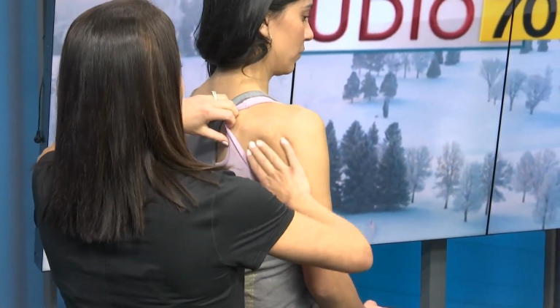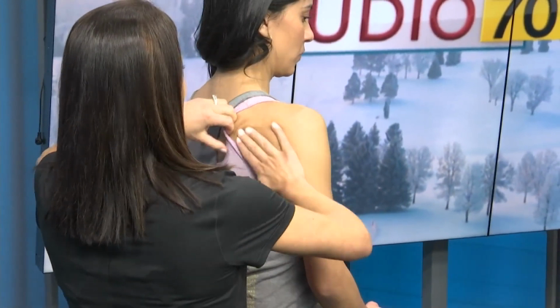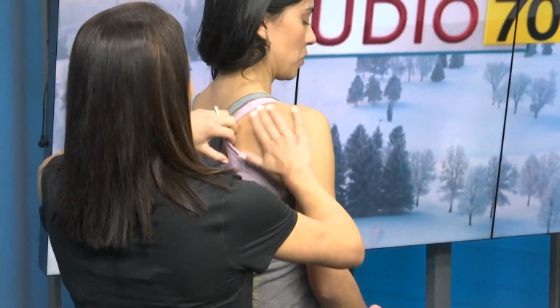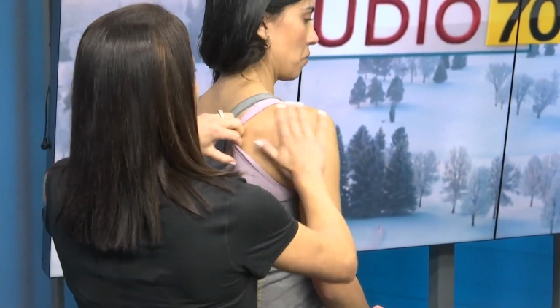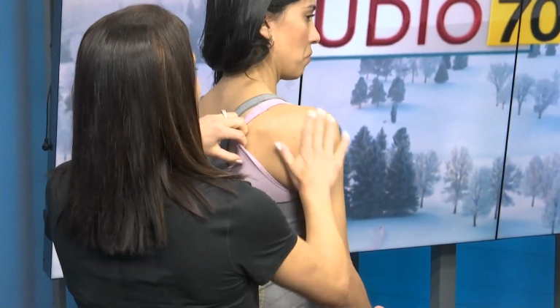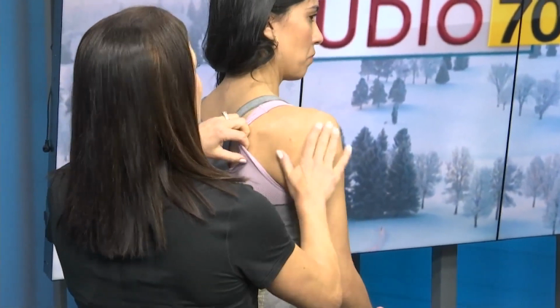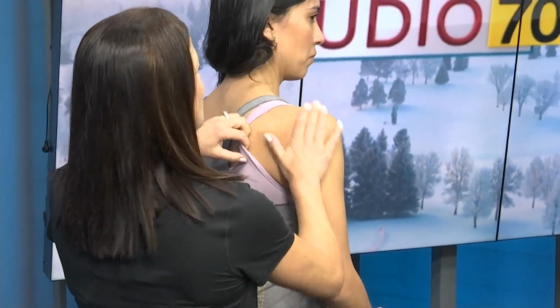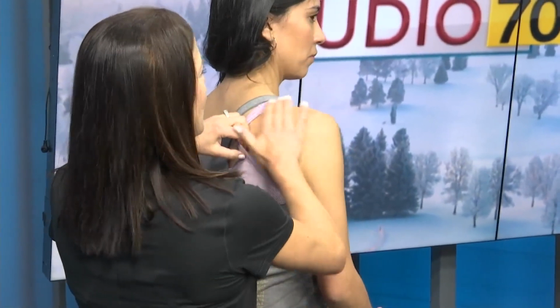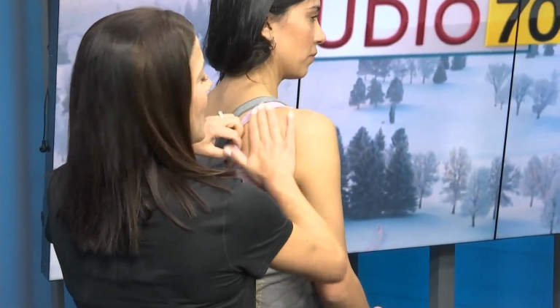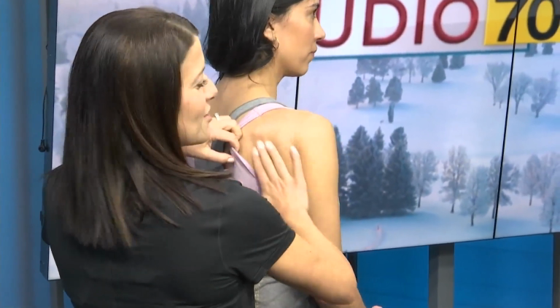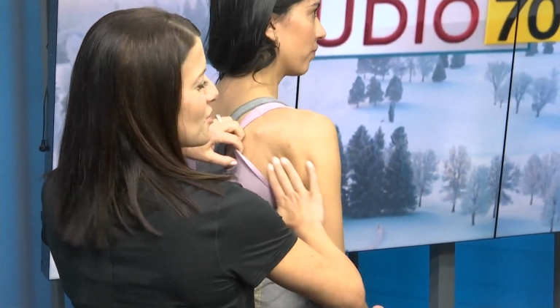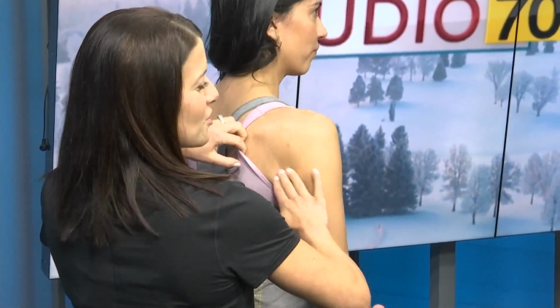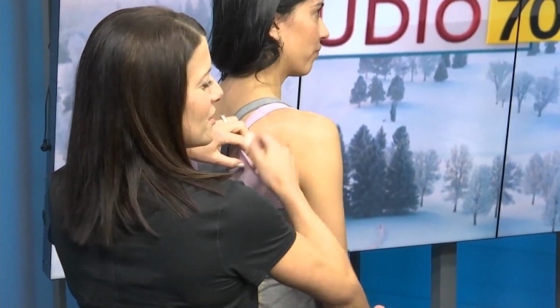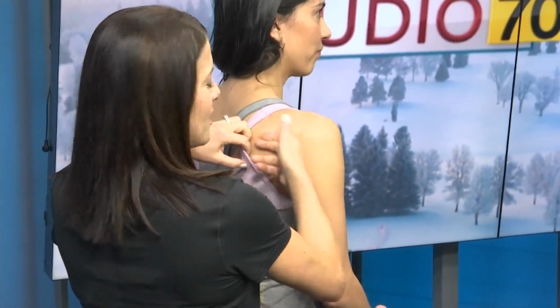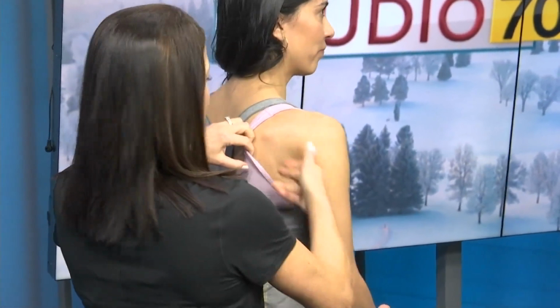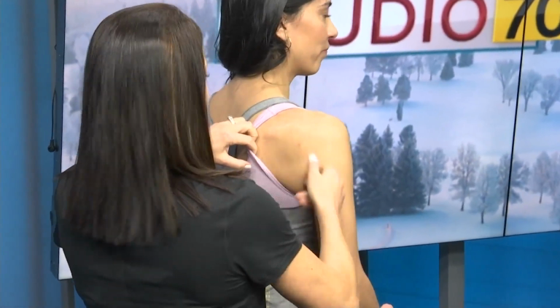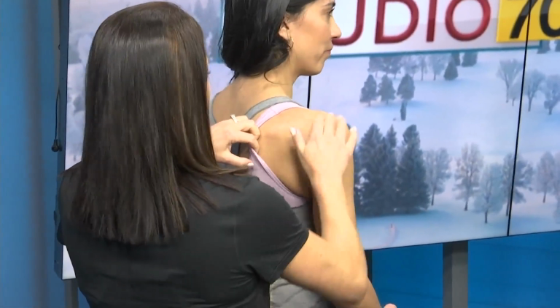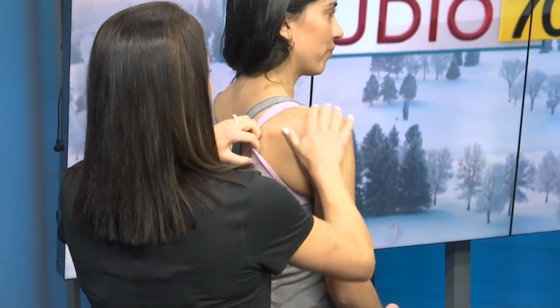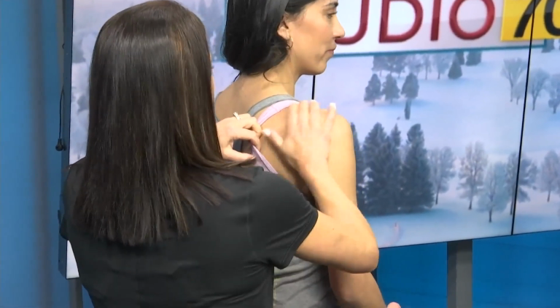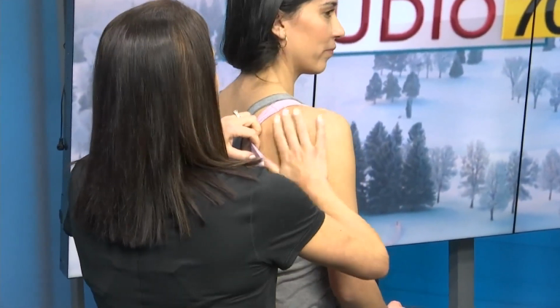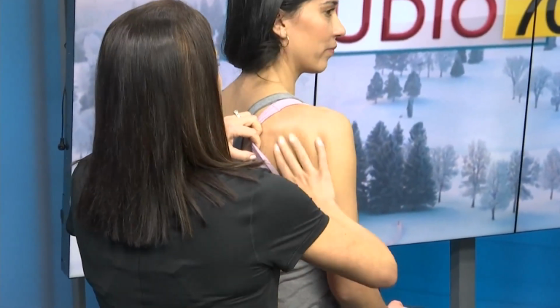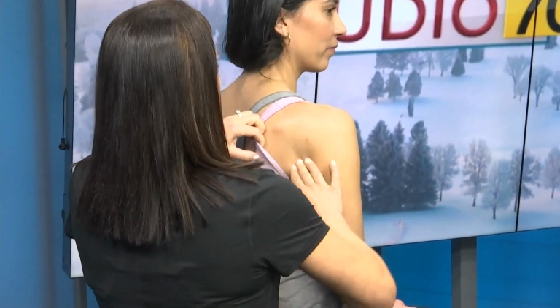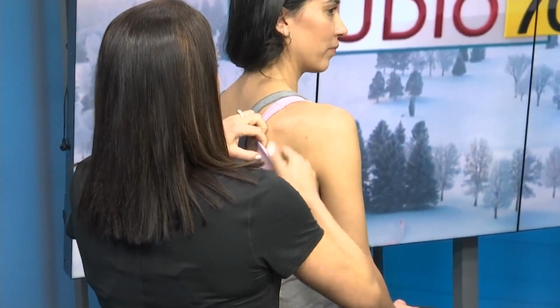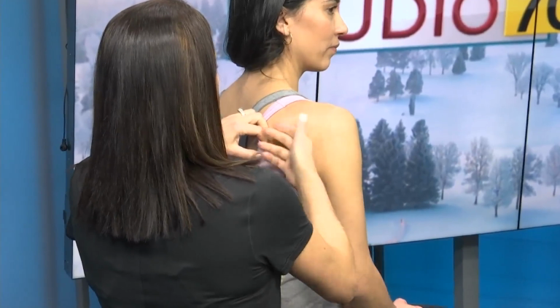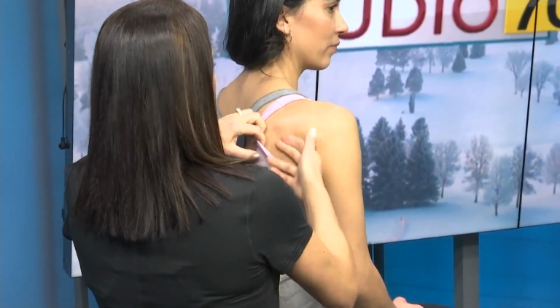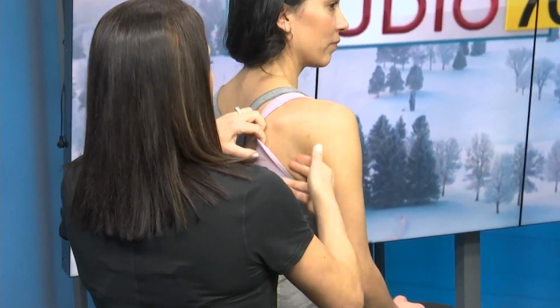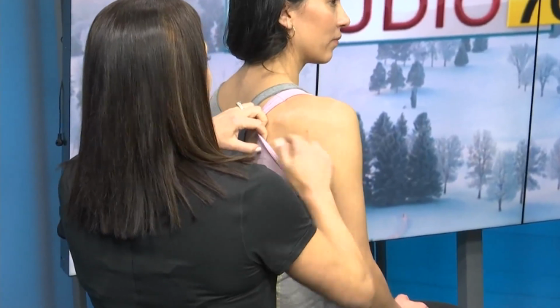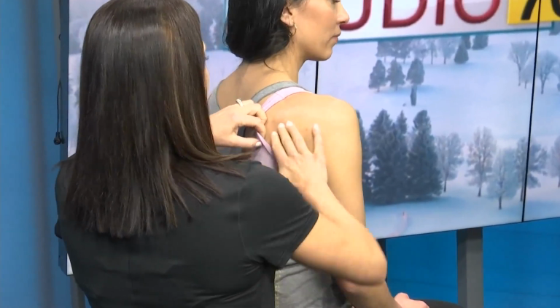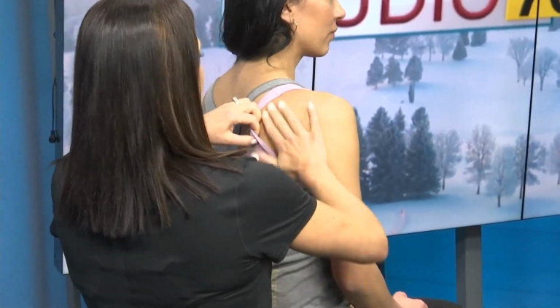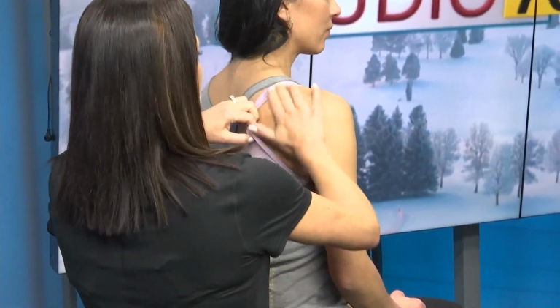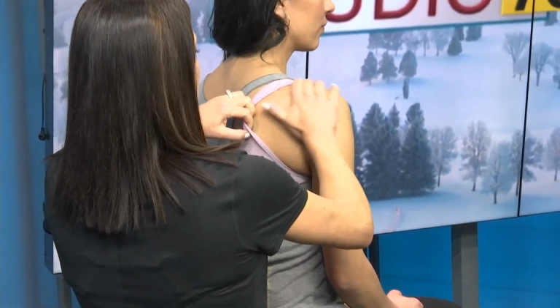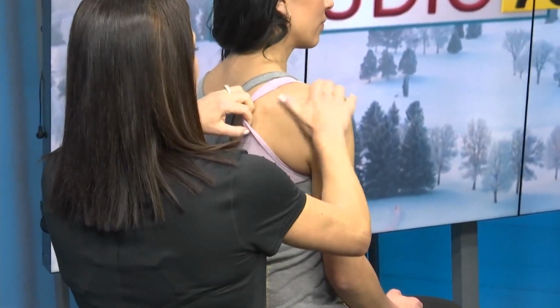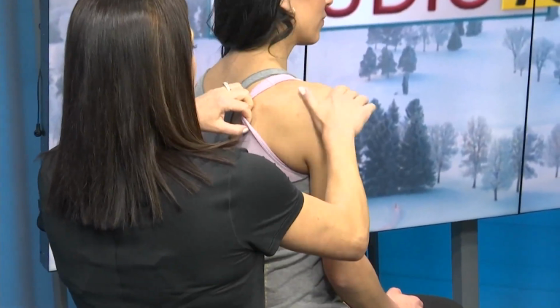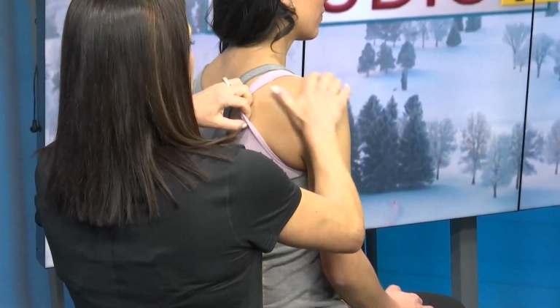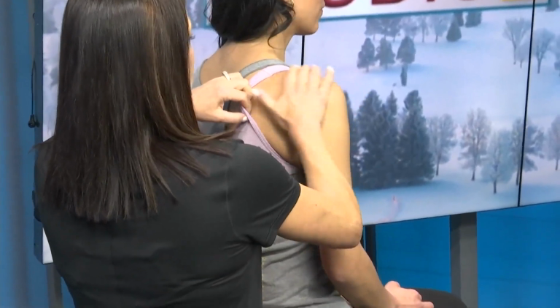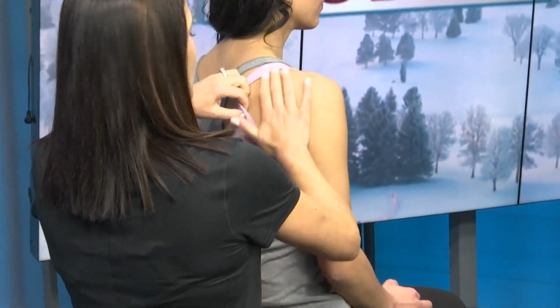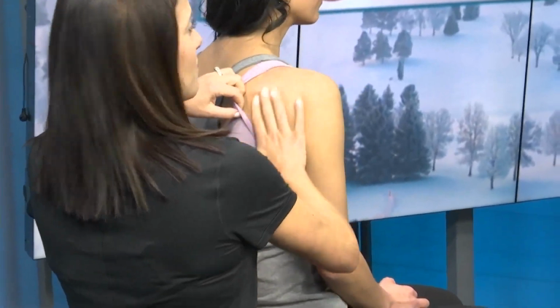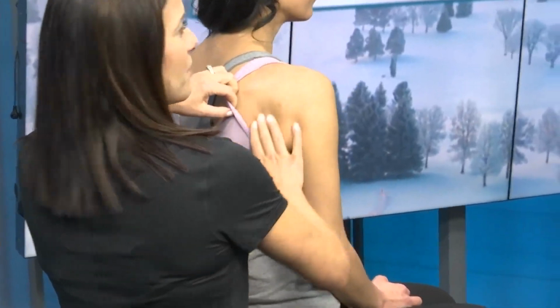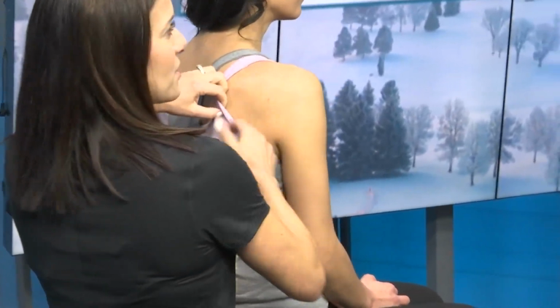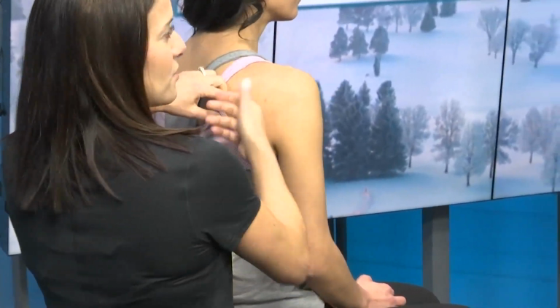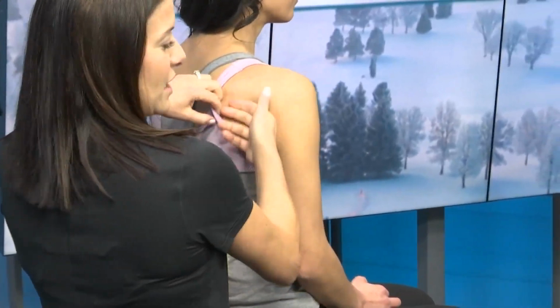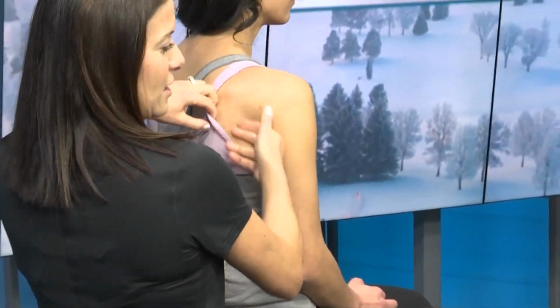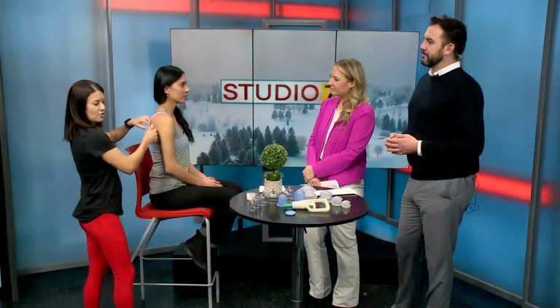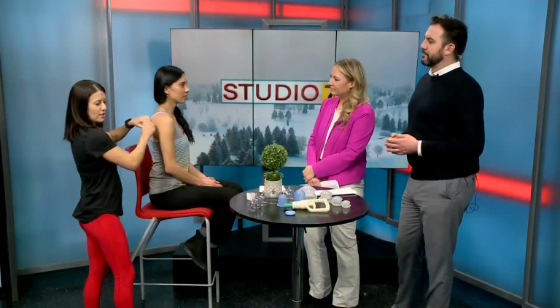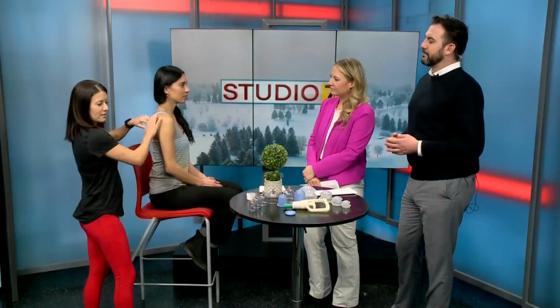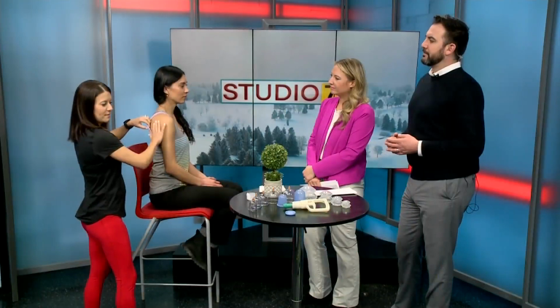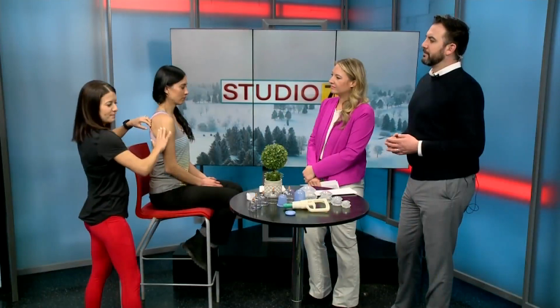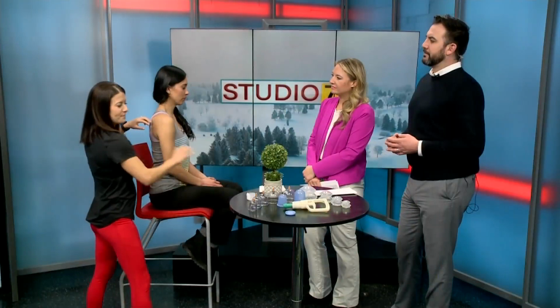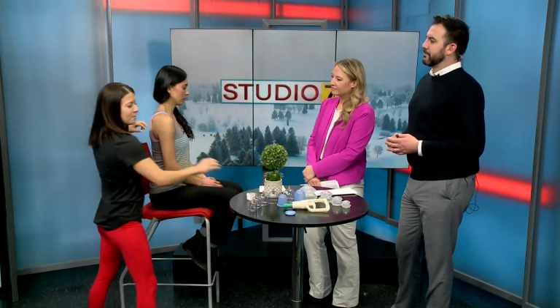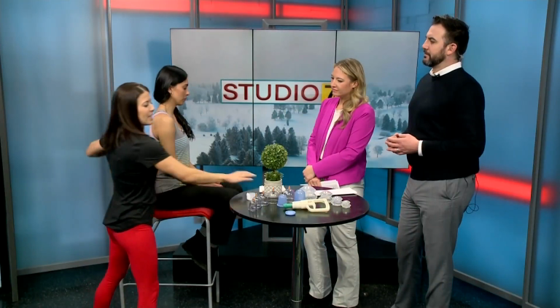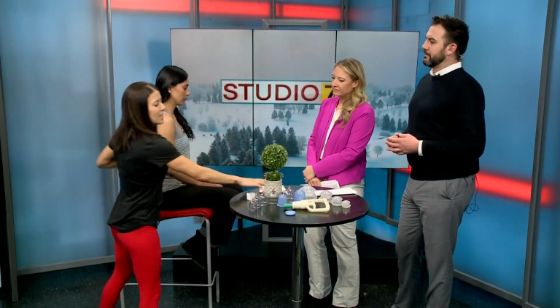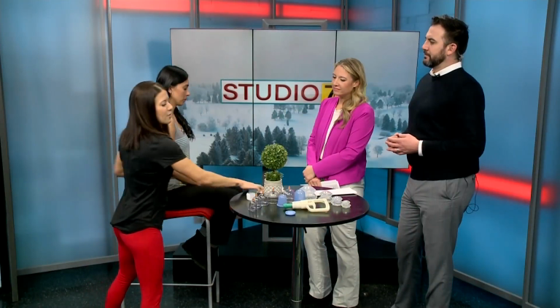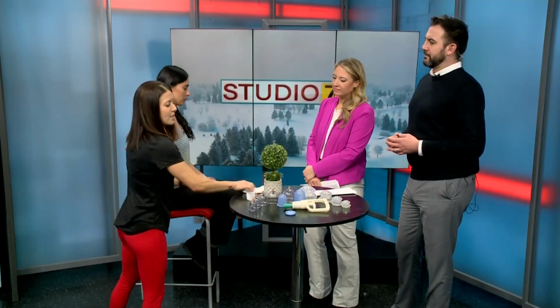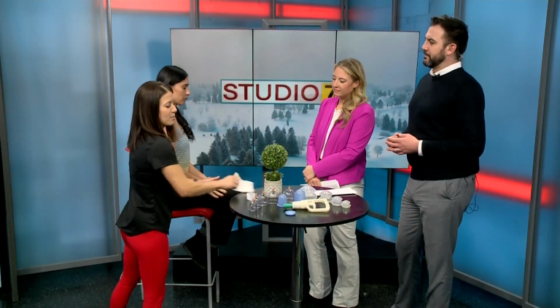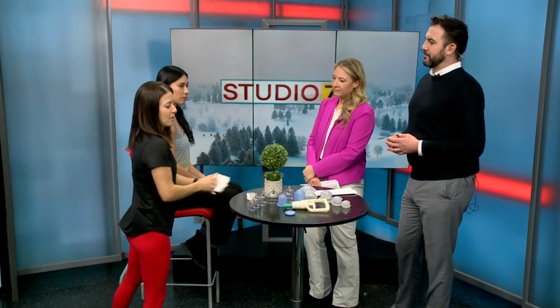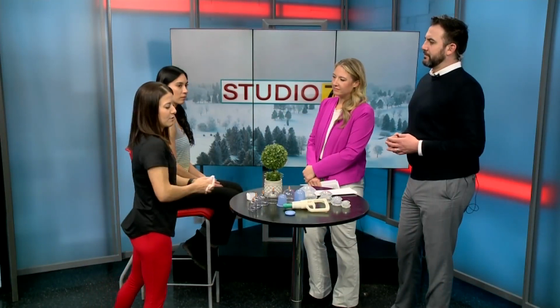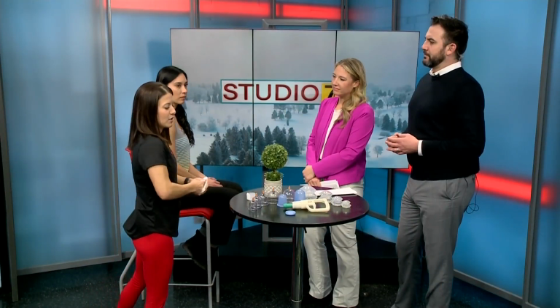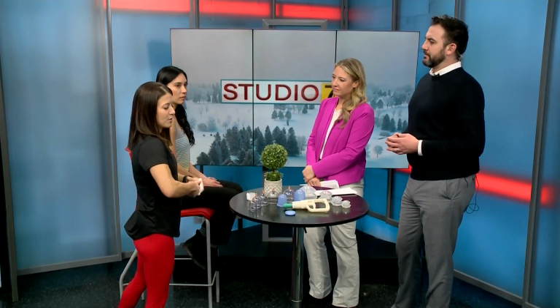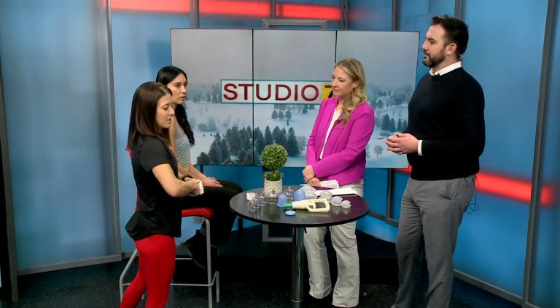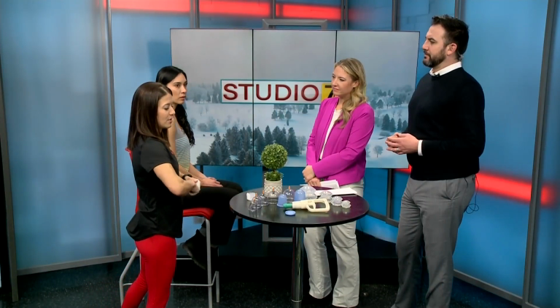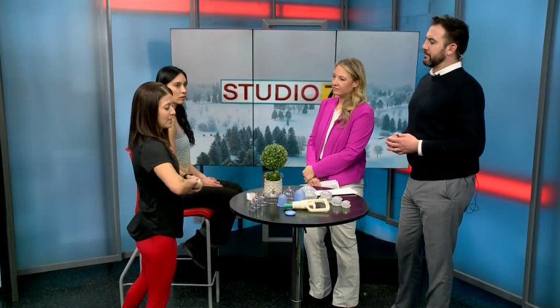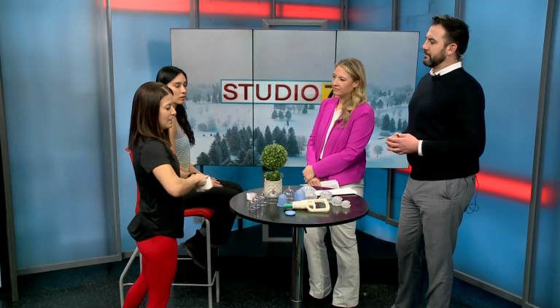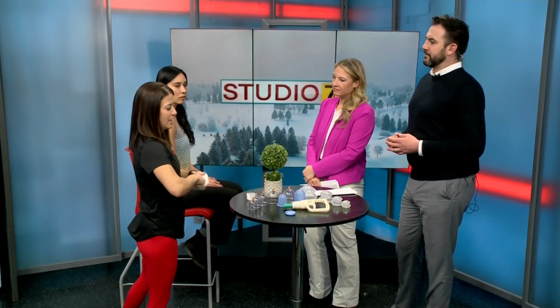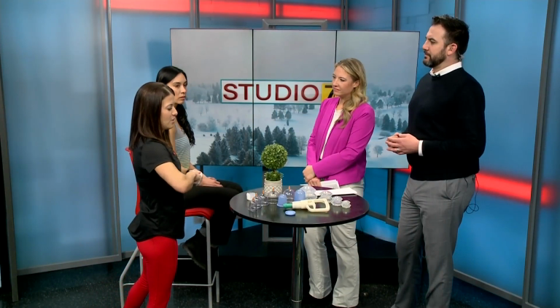What are the benefits of cupping? Cupping therapy helps relieve muscle tension, increase blood flow and circulation.